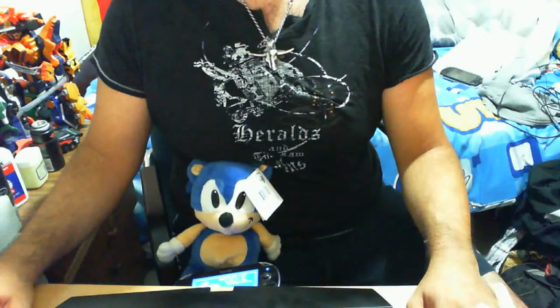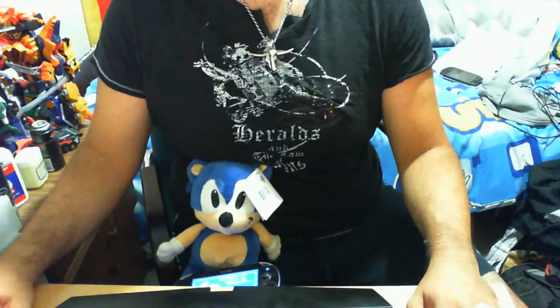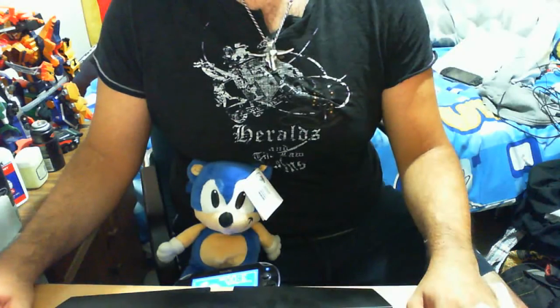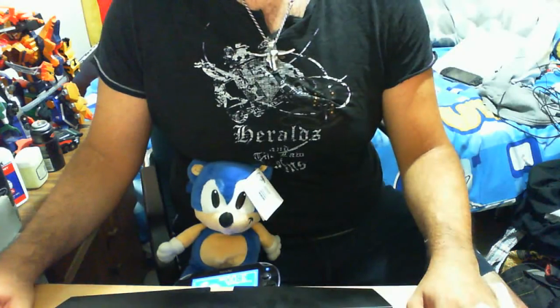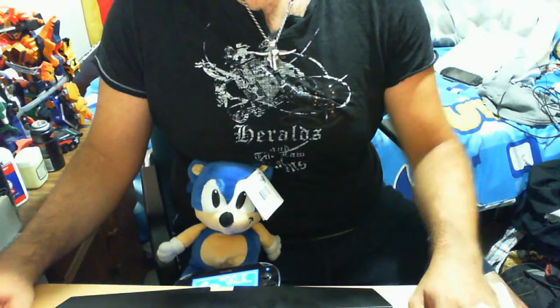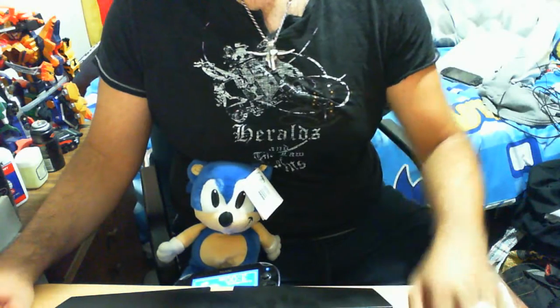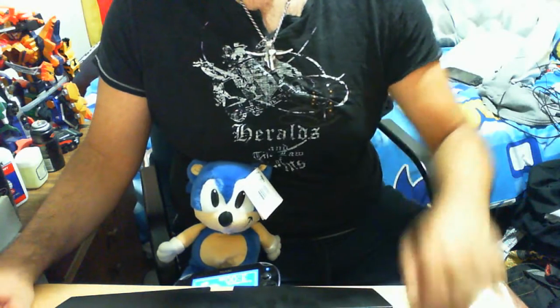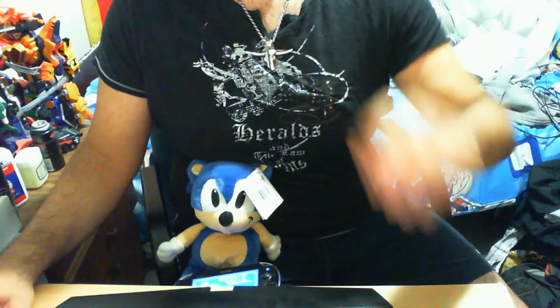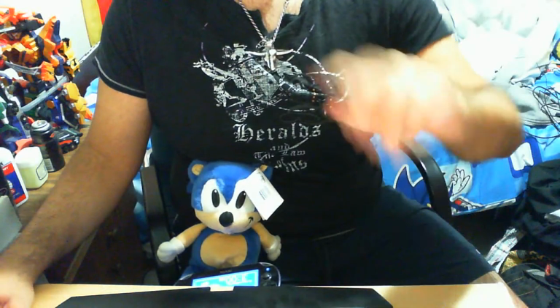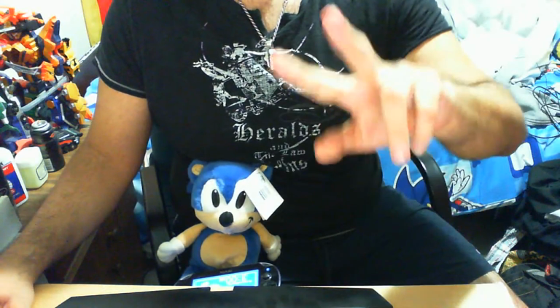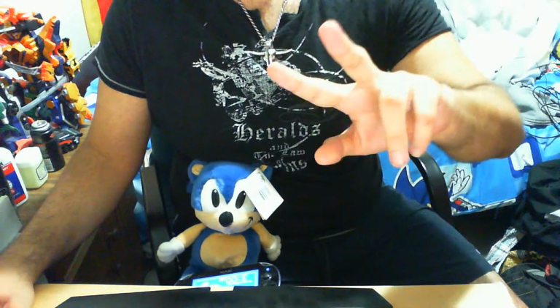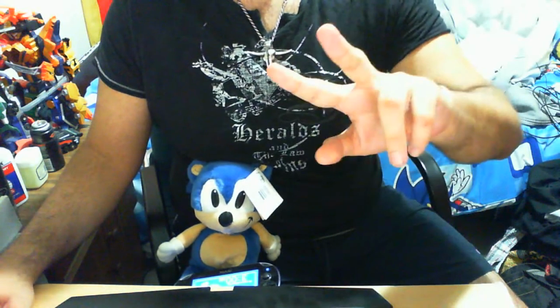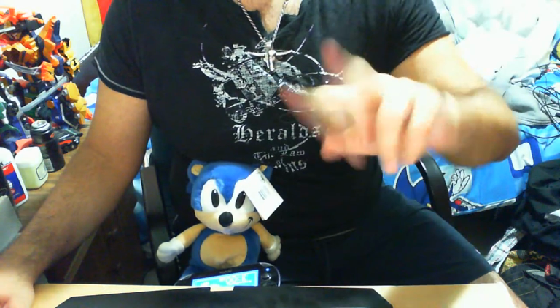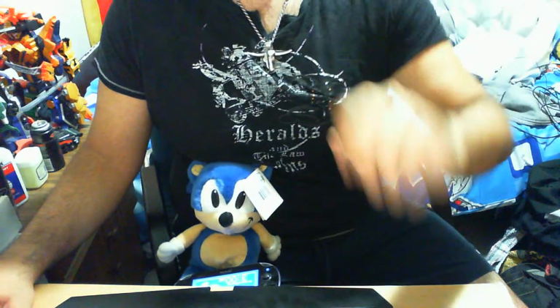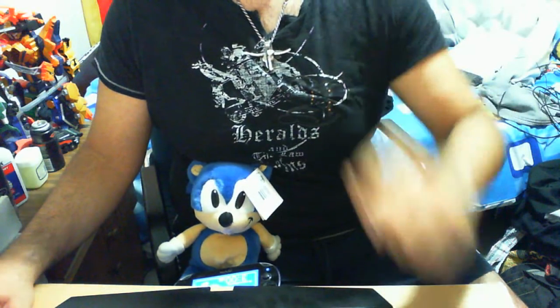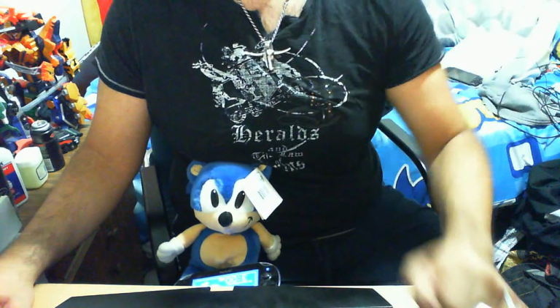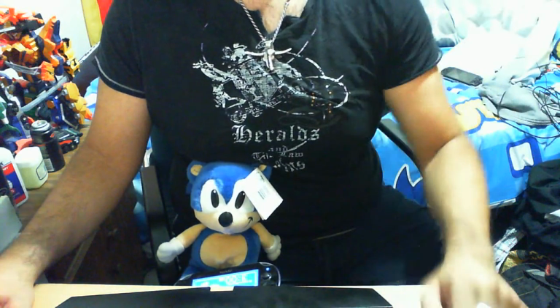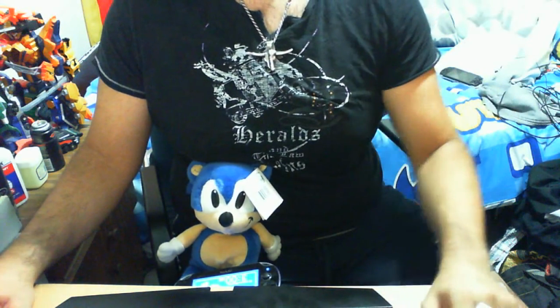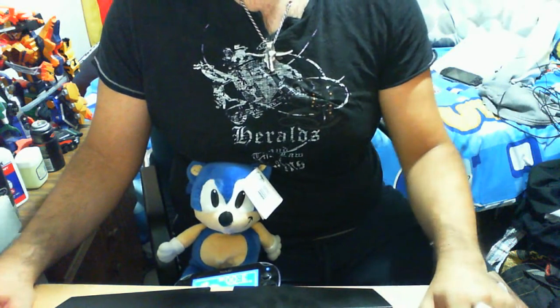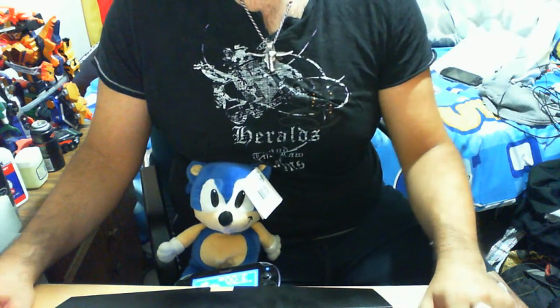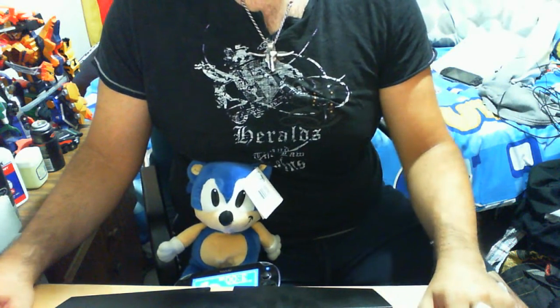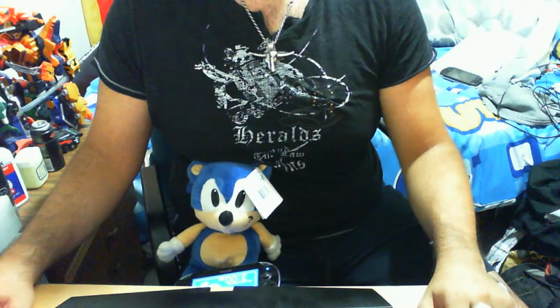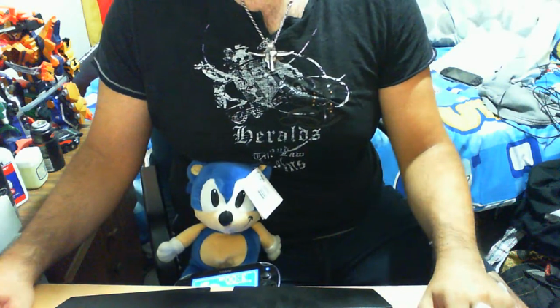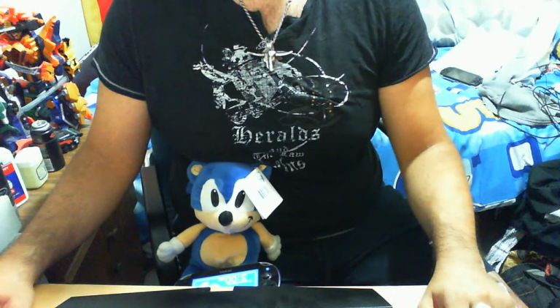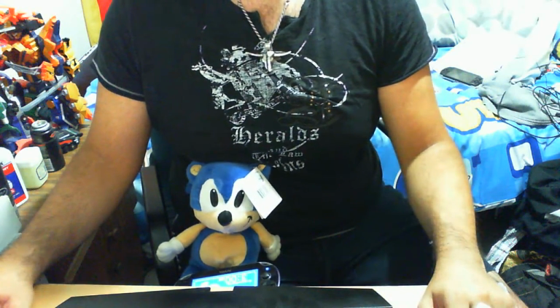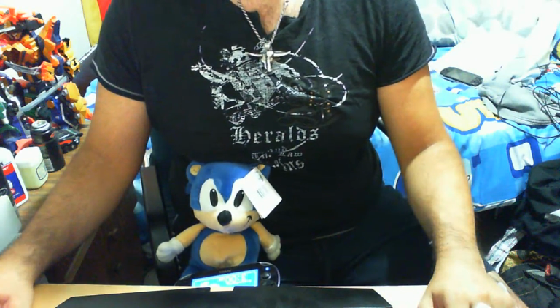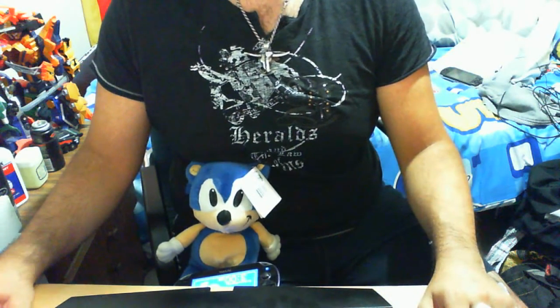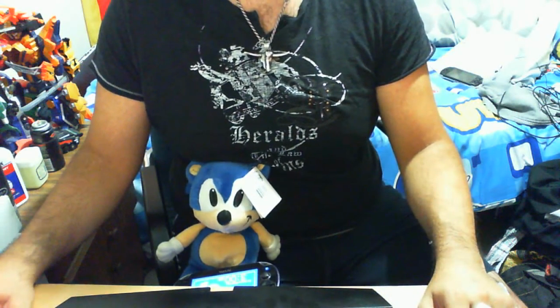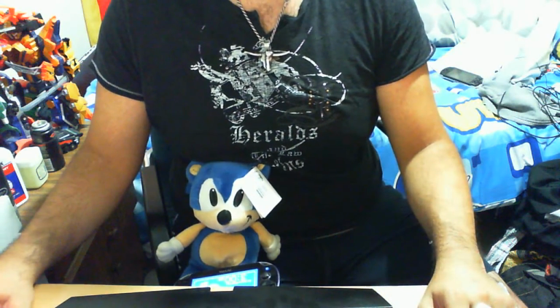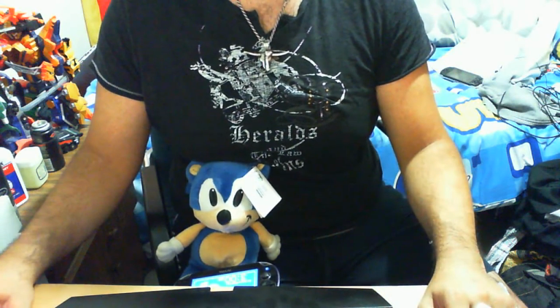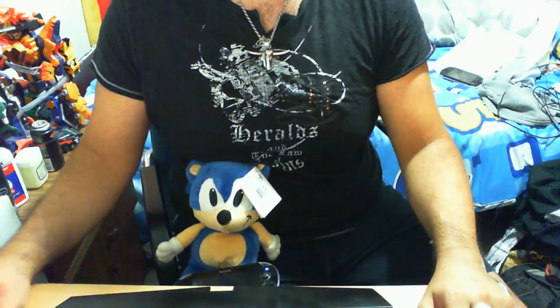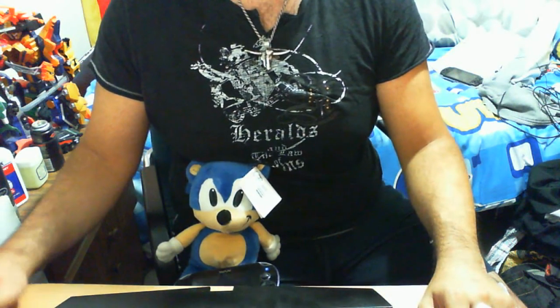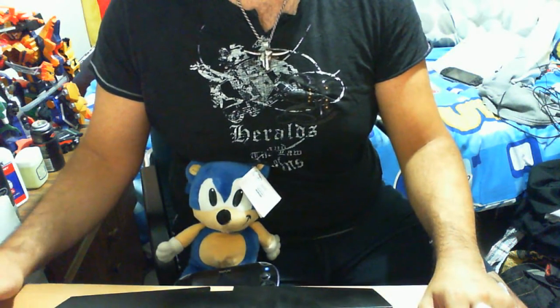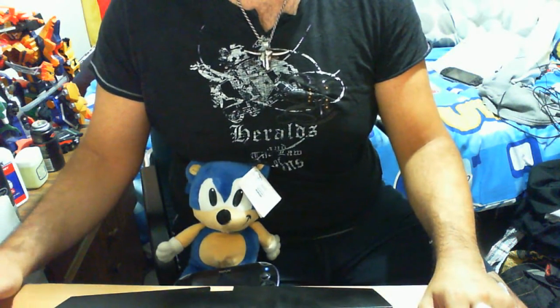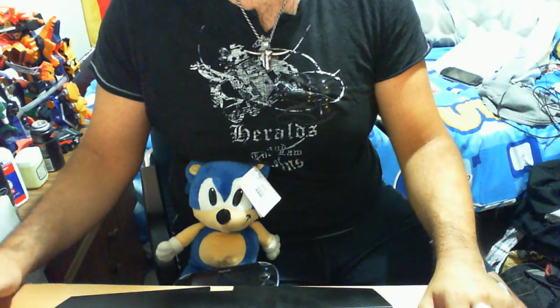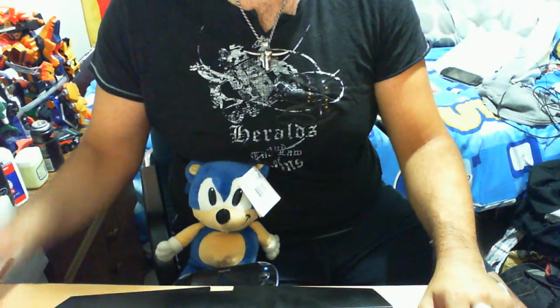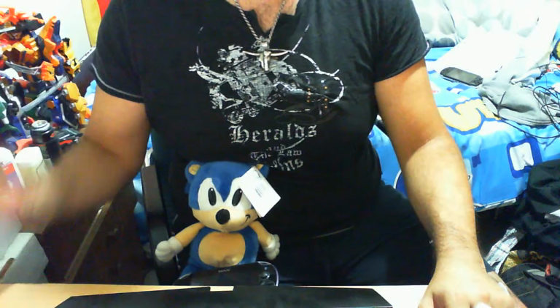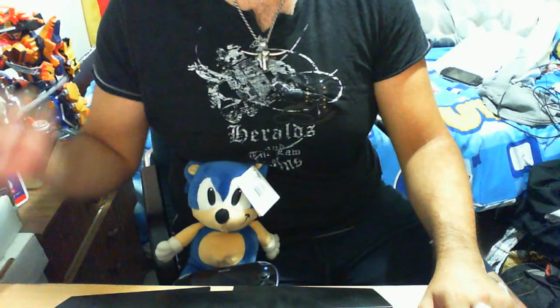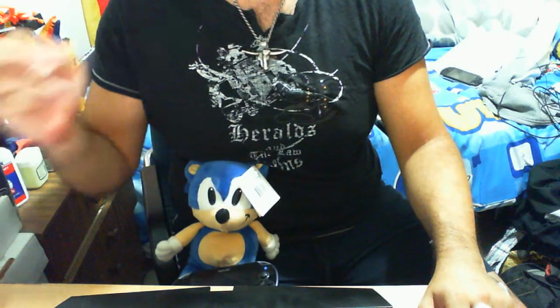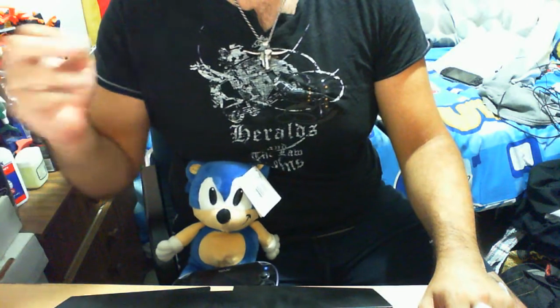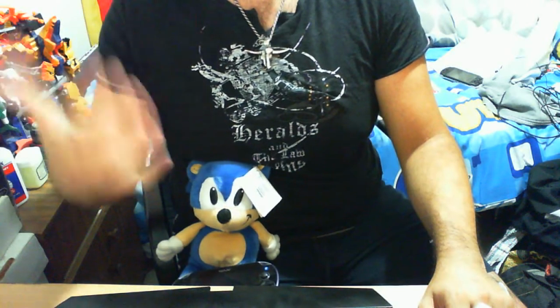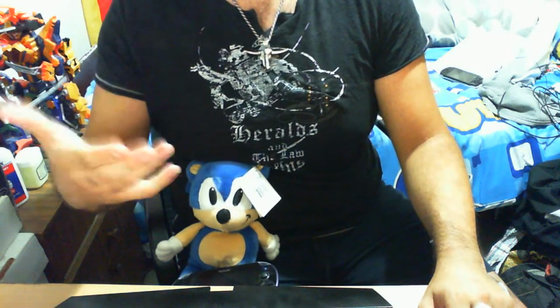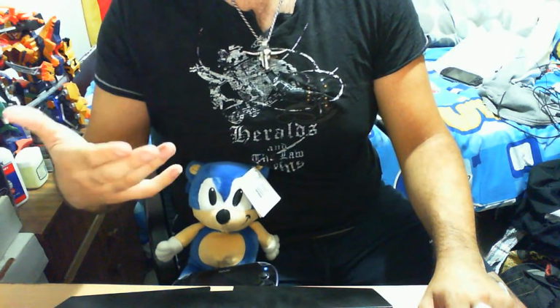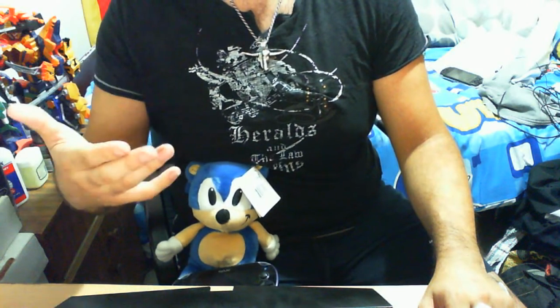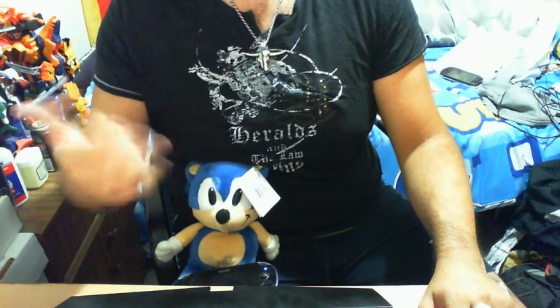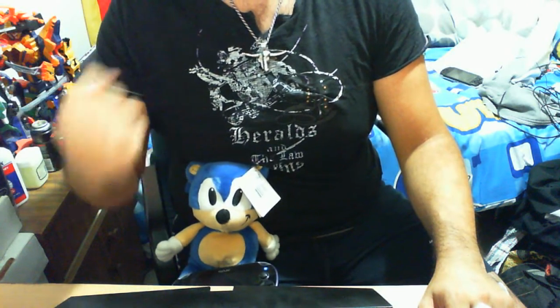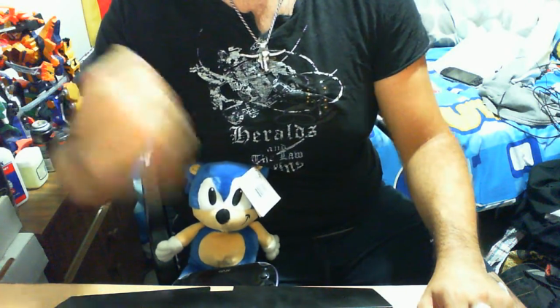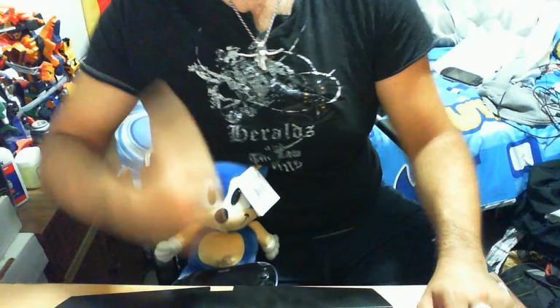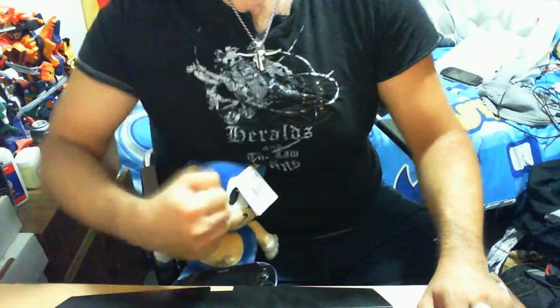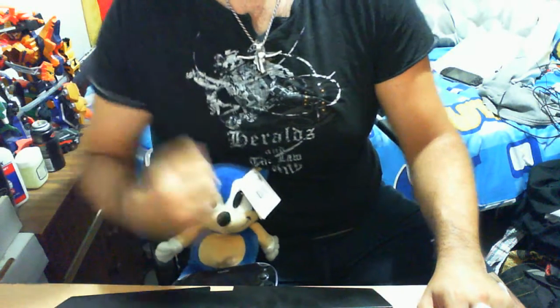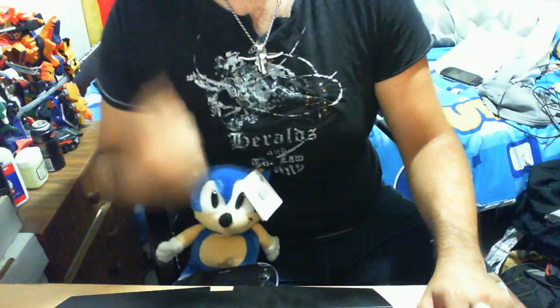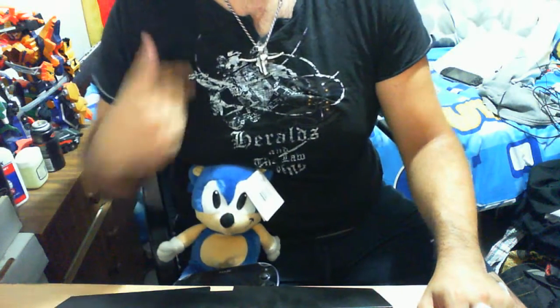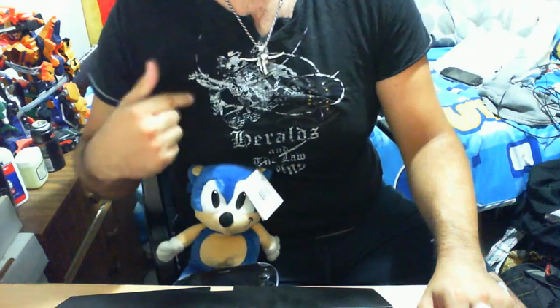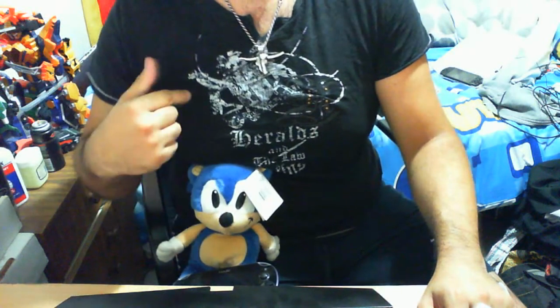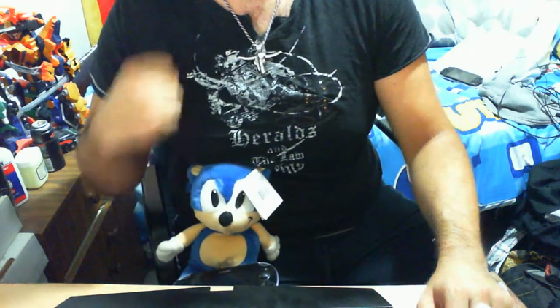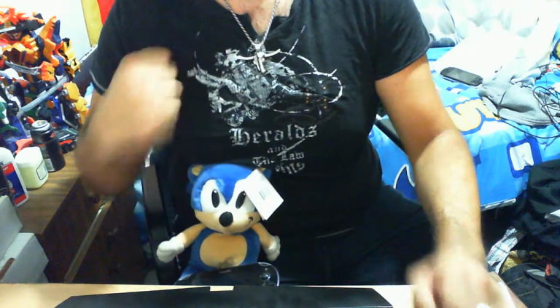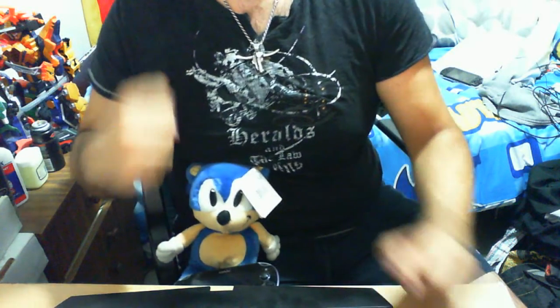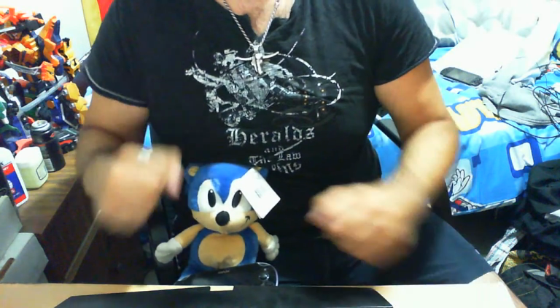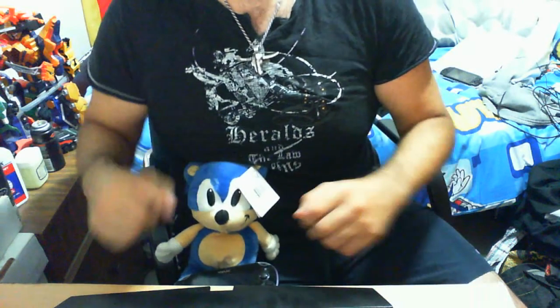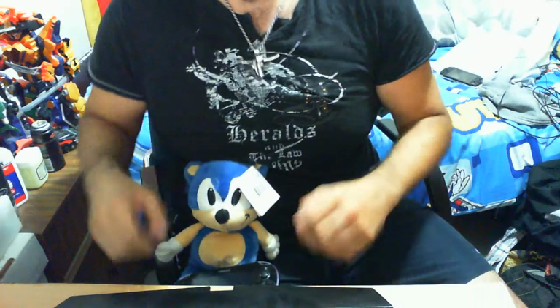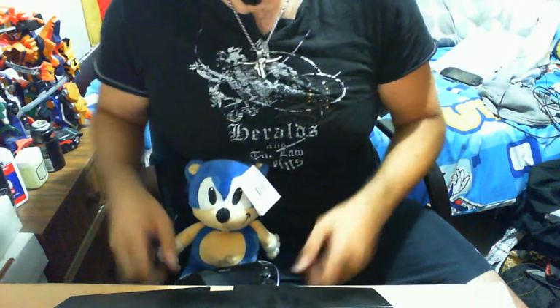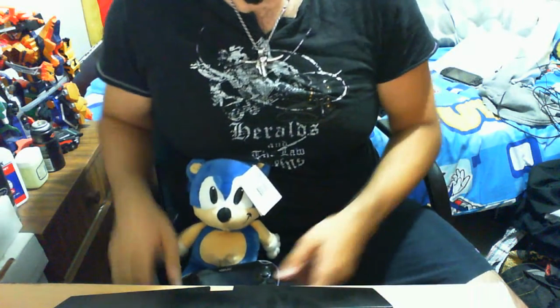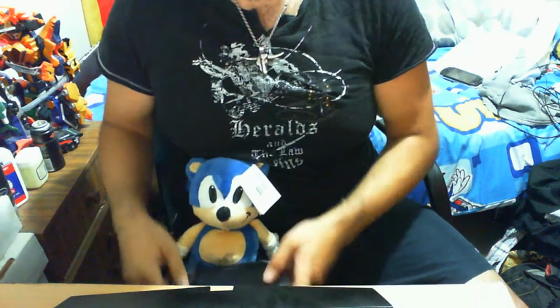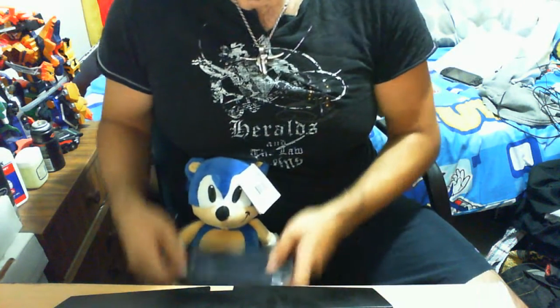Good day guys, my name is Lord Tomo here again with another Sonic the Hedgehog toy item collectible review. As you already know, I am Lord Tomo and we have the little blue star here, Sonic the Hedgehog.